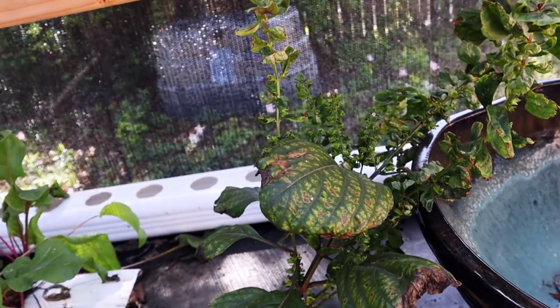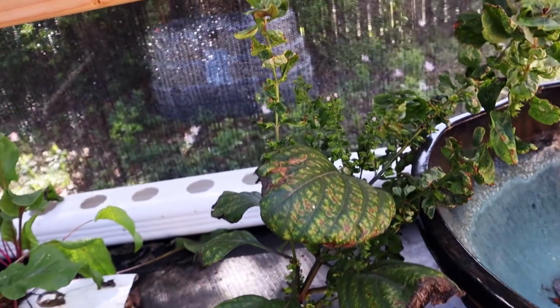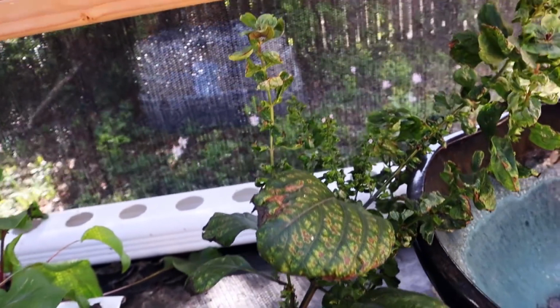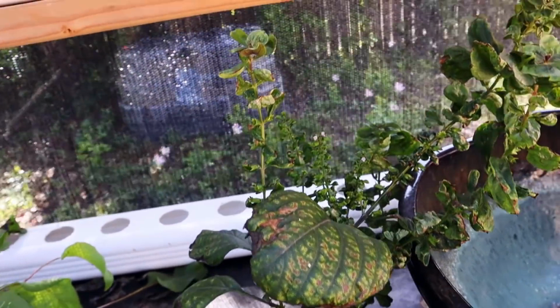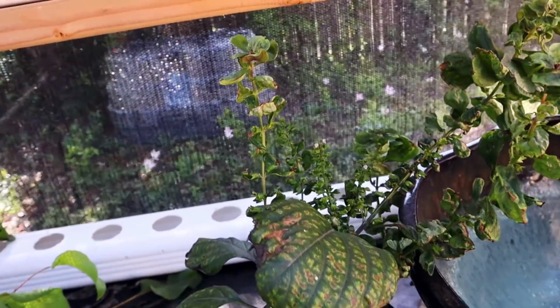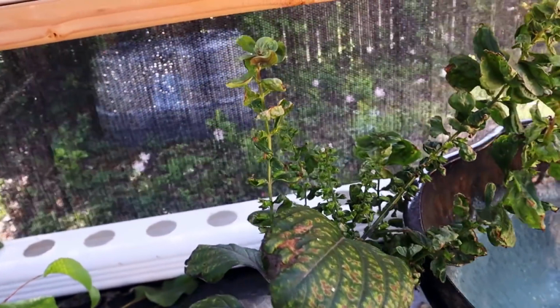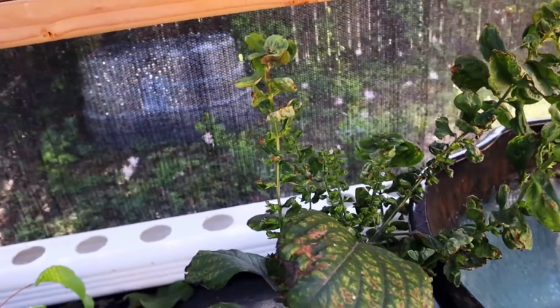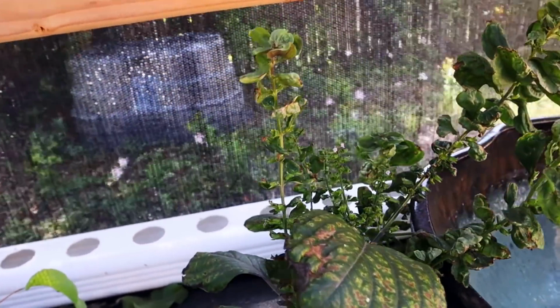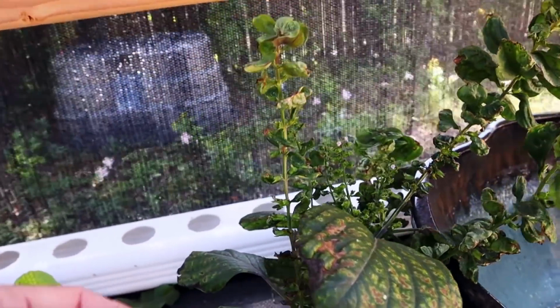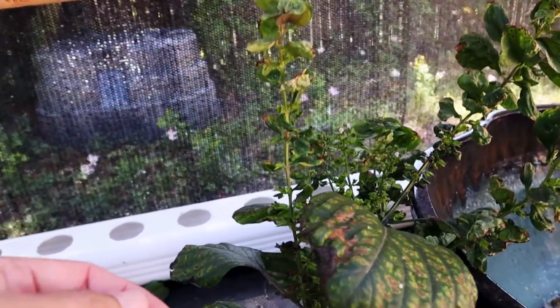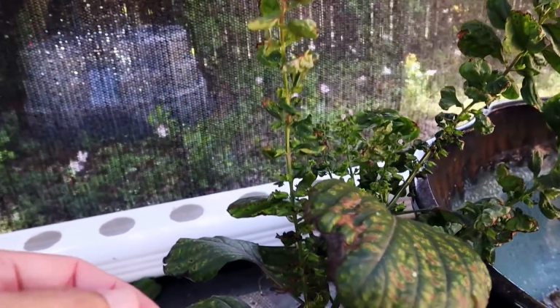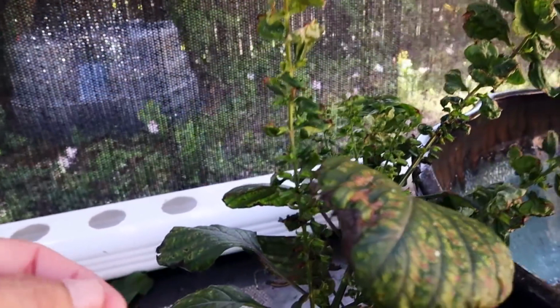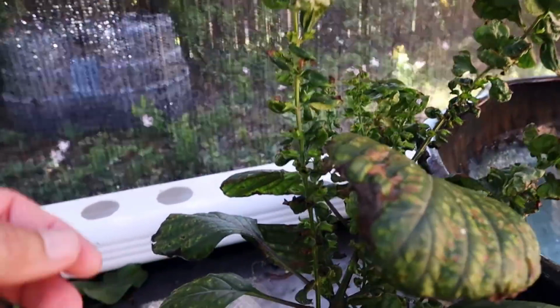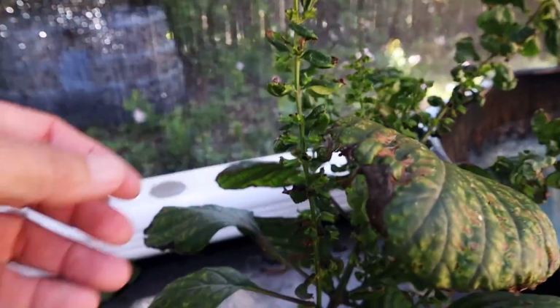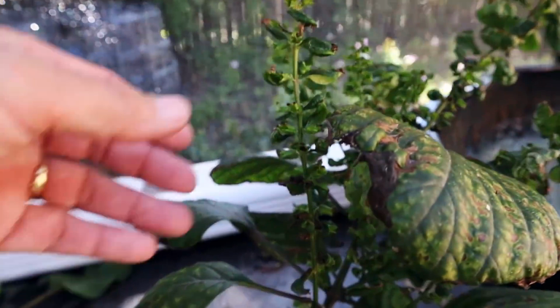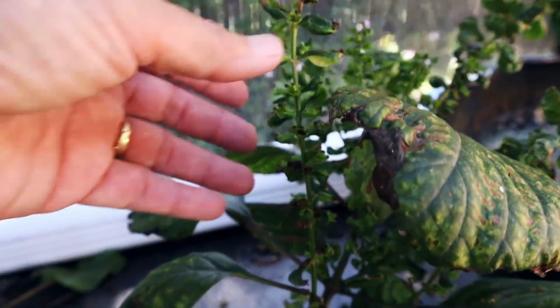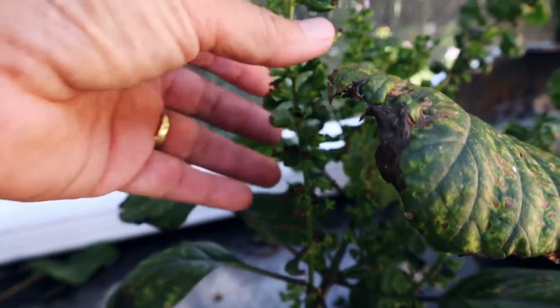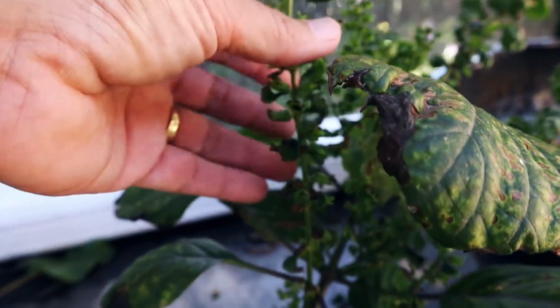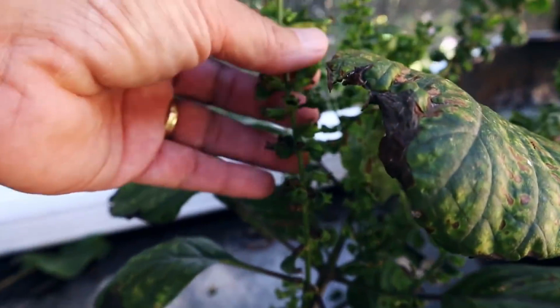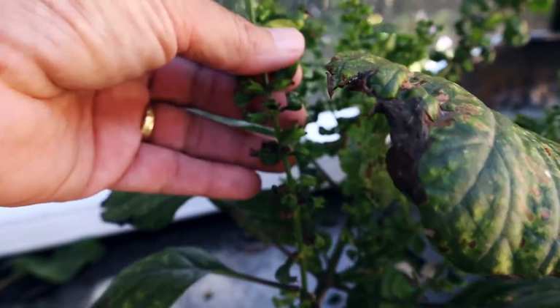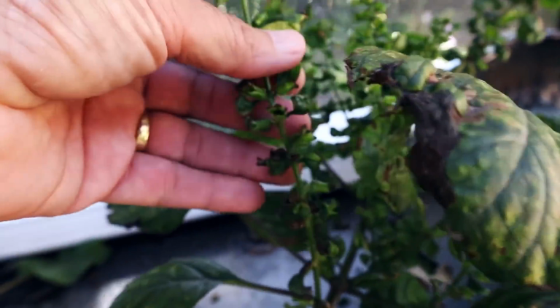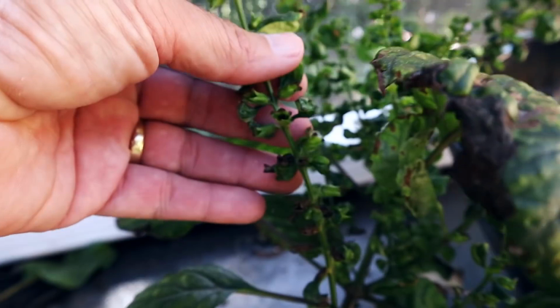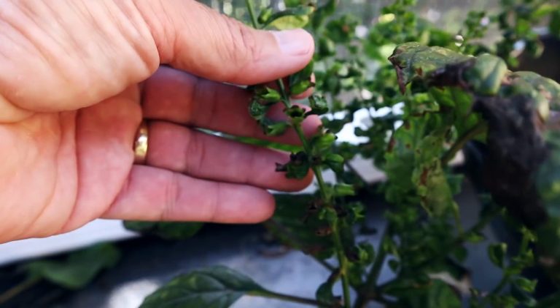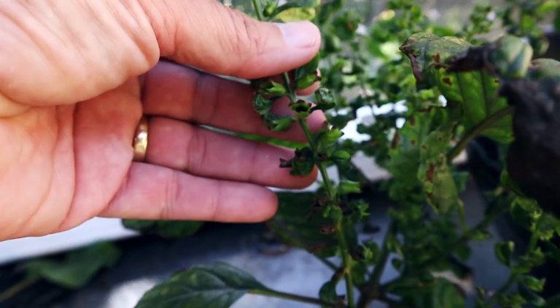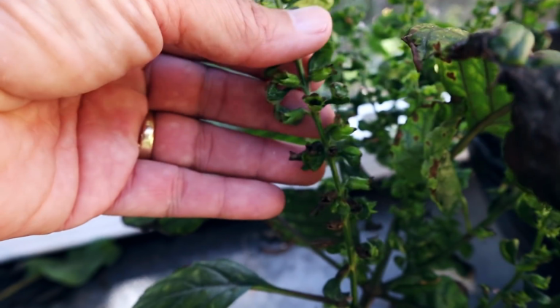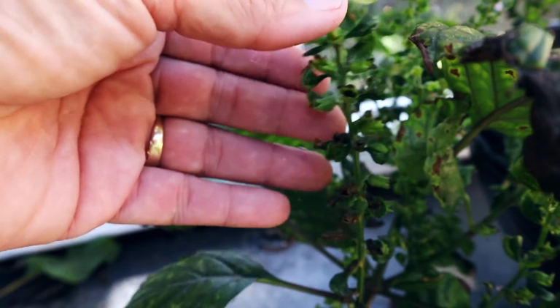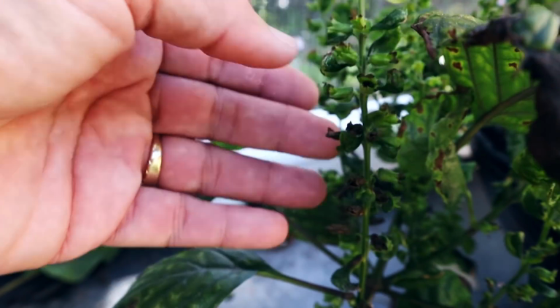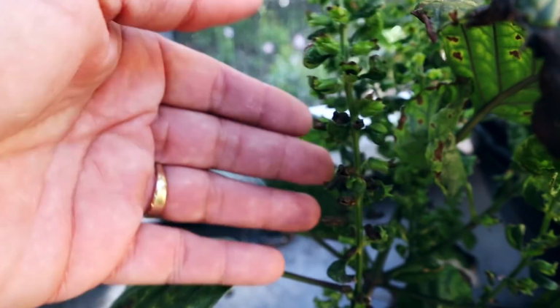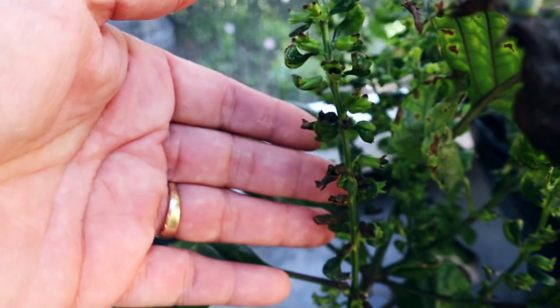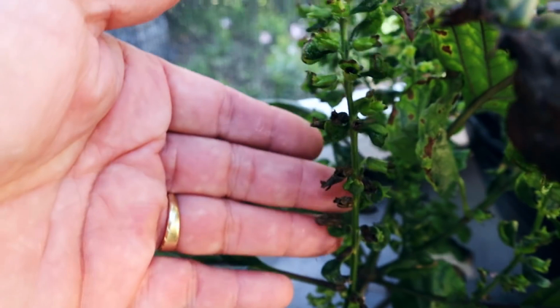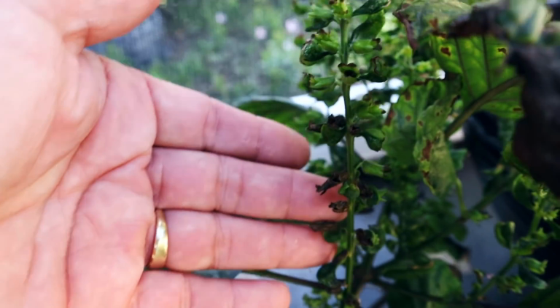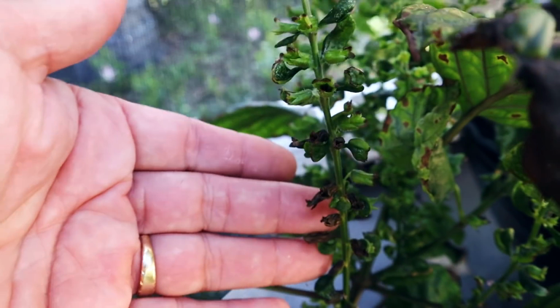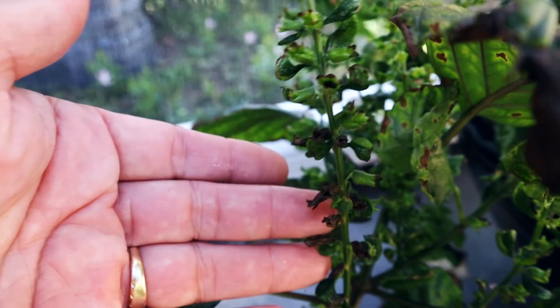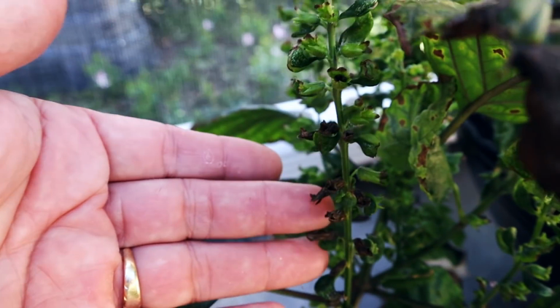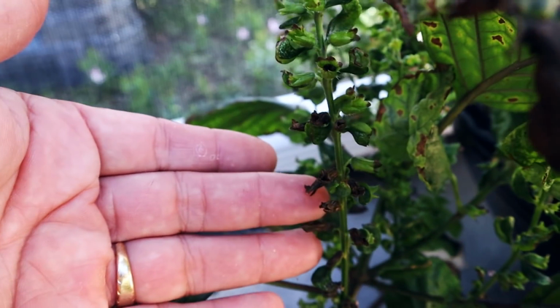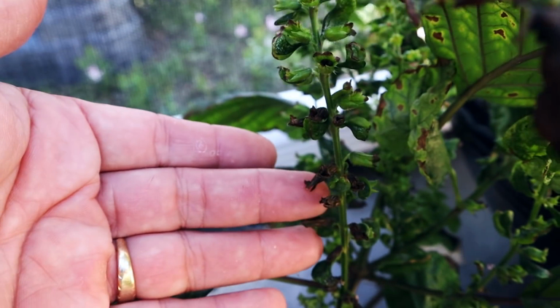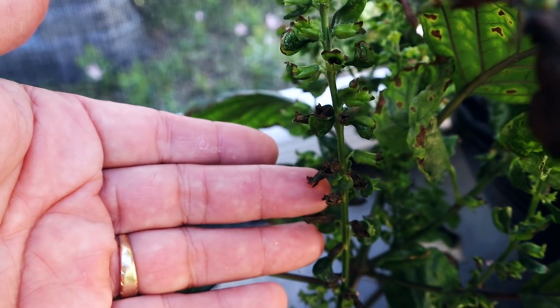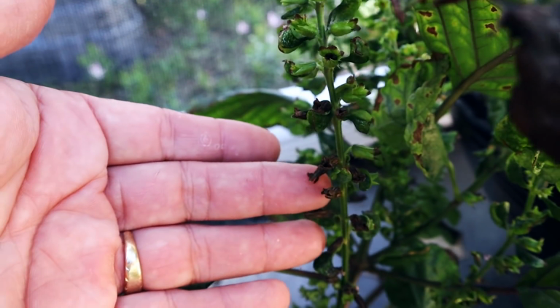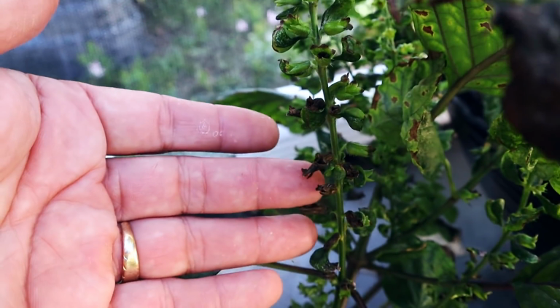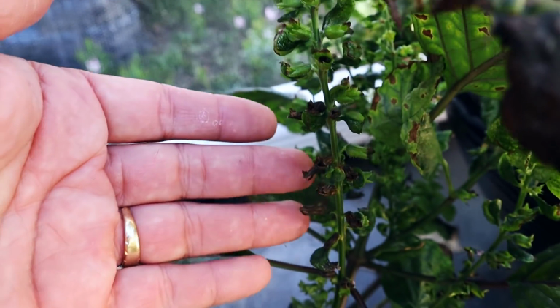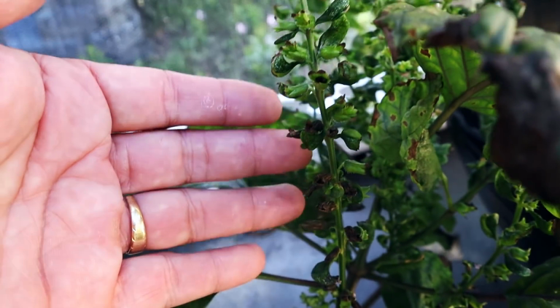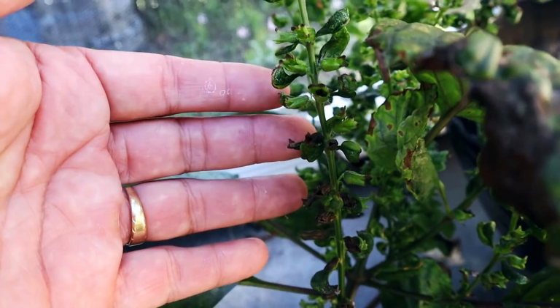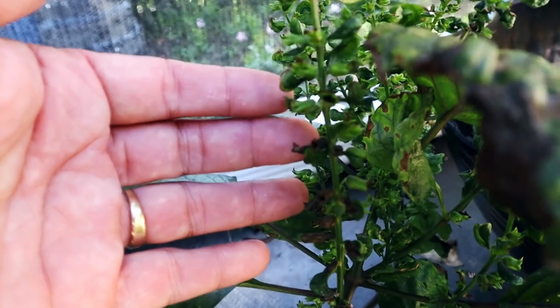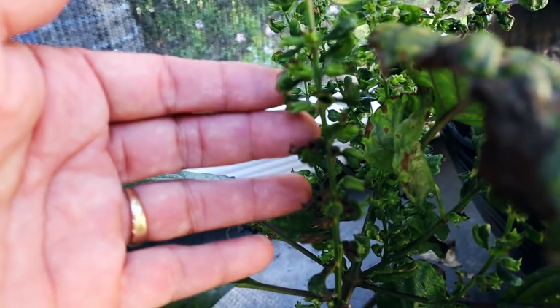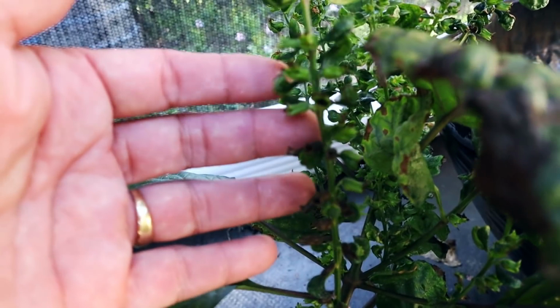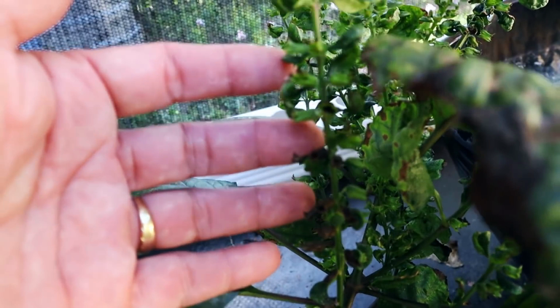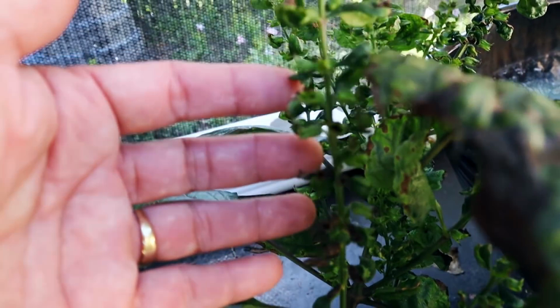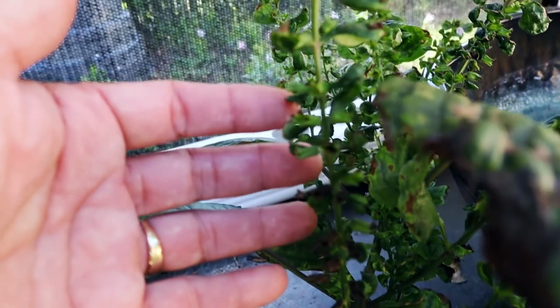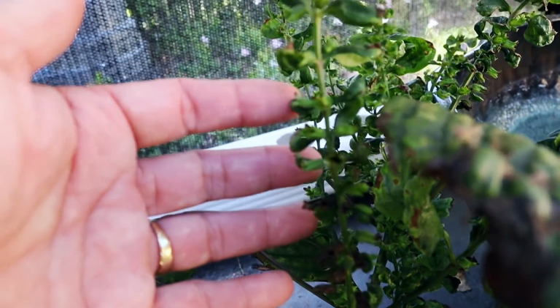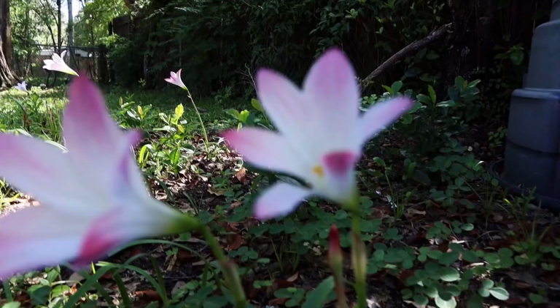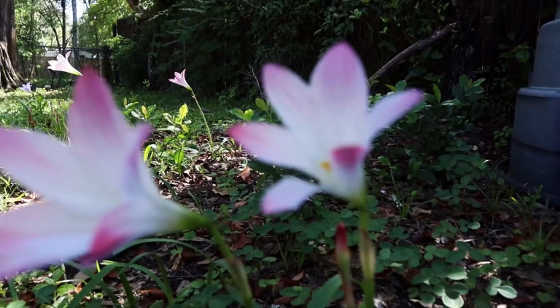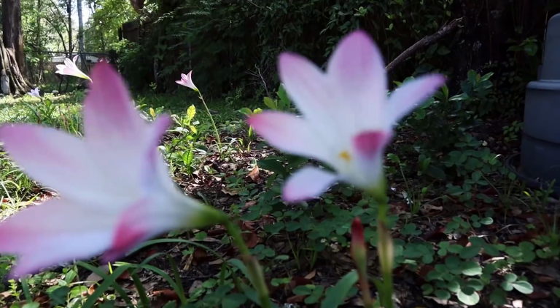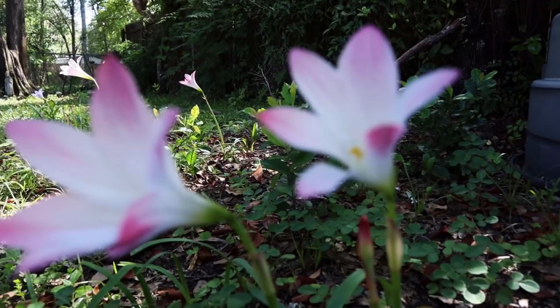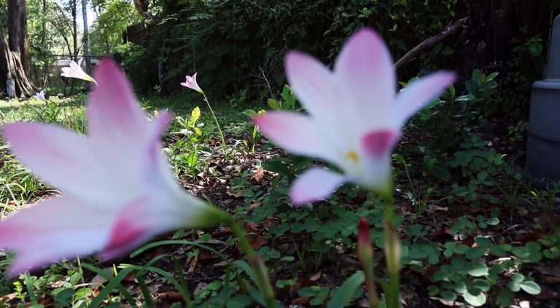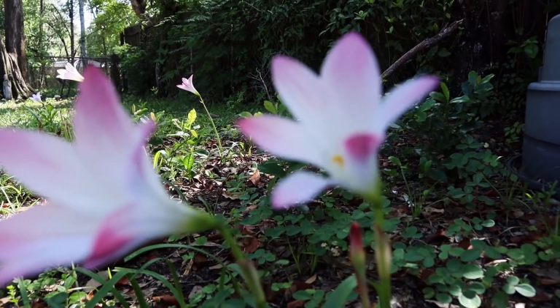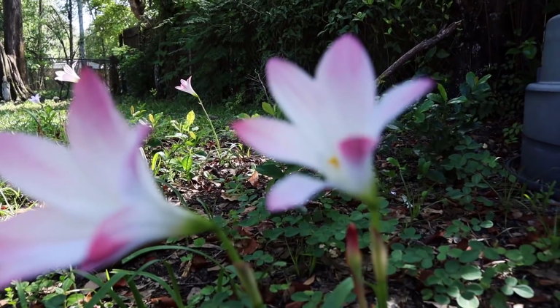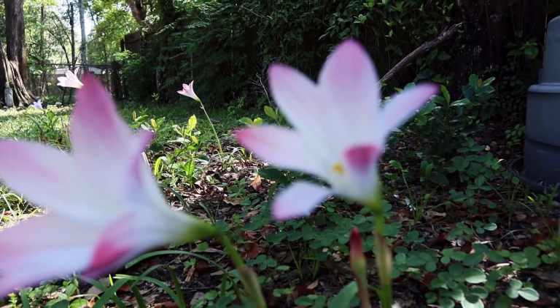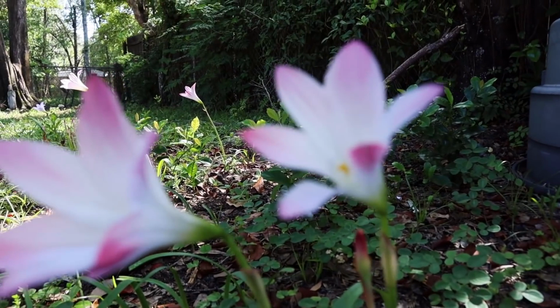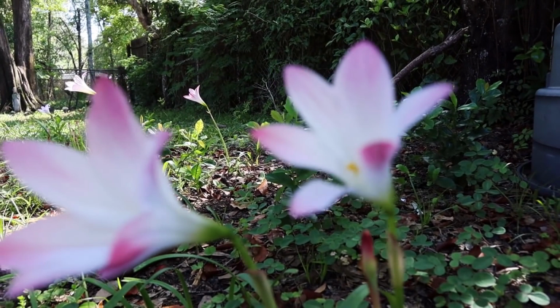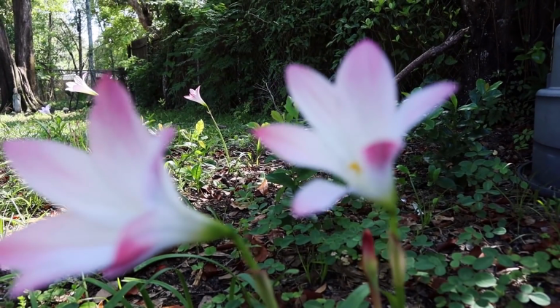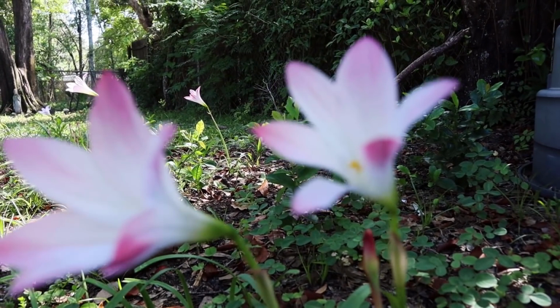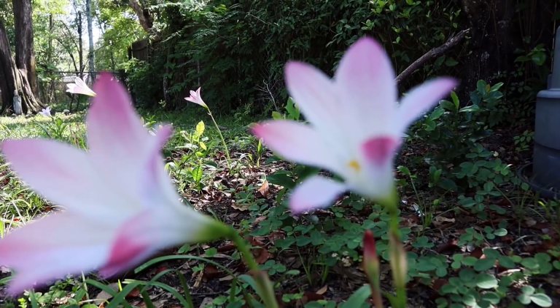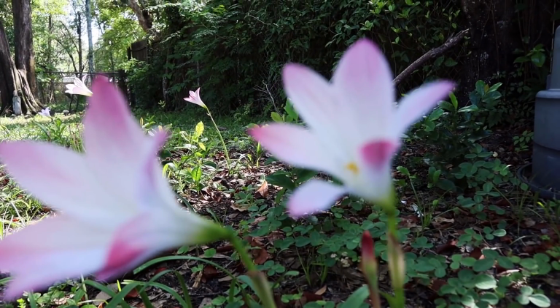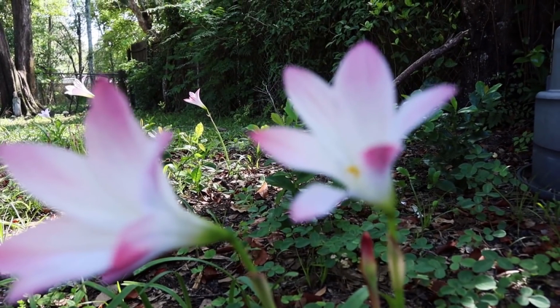It's about a week later. I'm going to go ahead and not water this anymore and hang it upside down to dry. Much more to come.